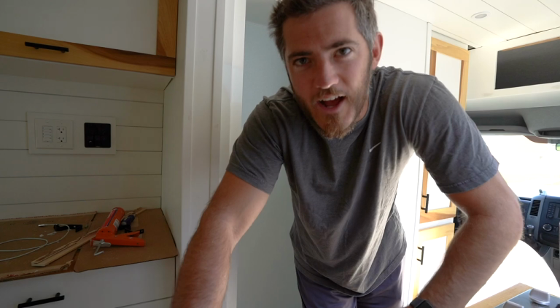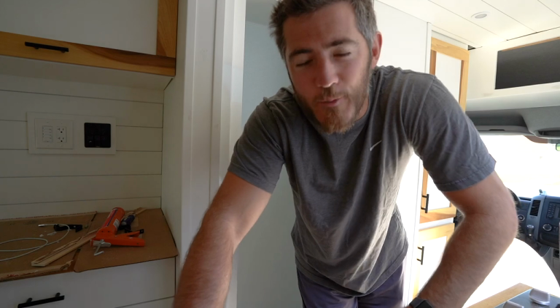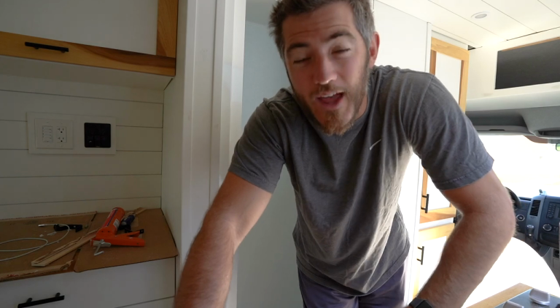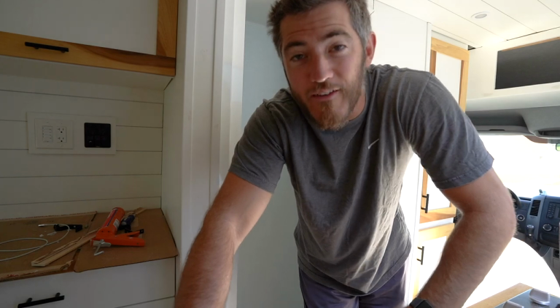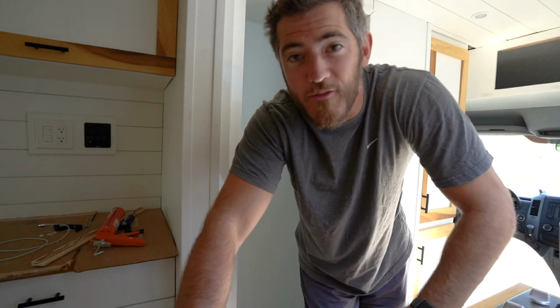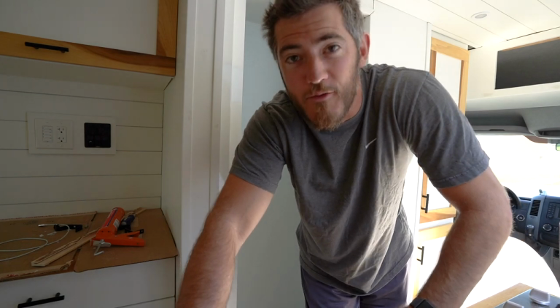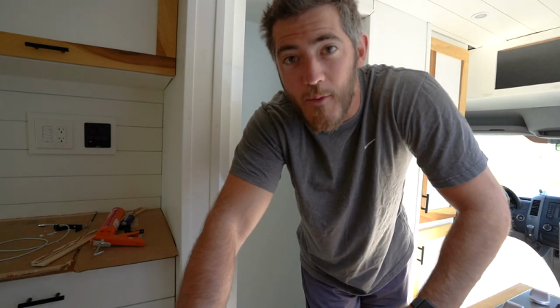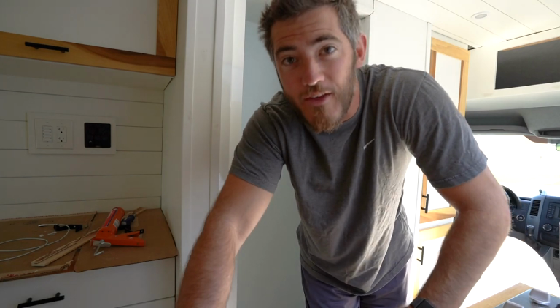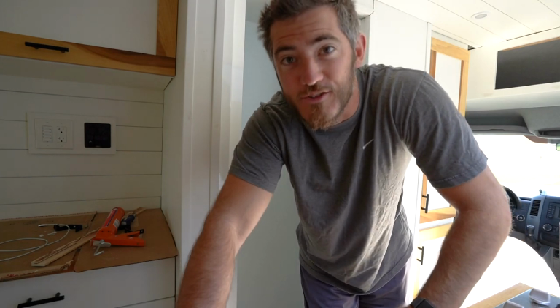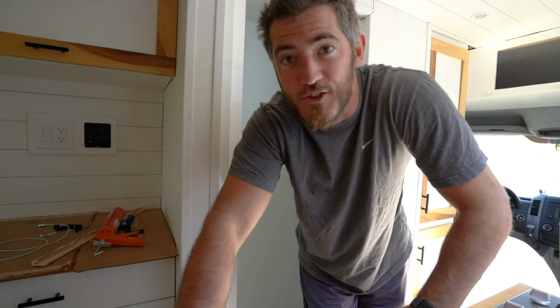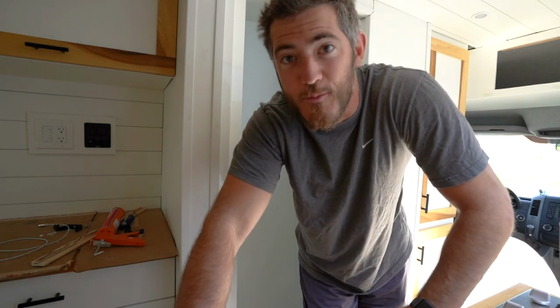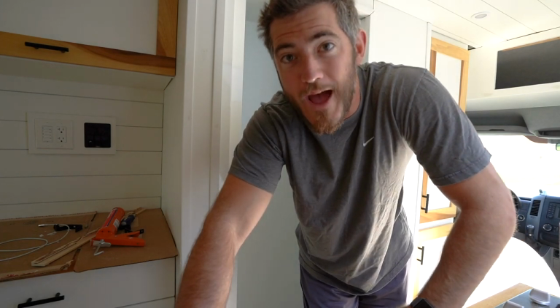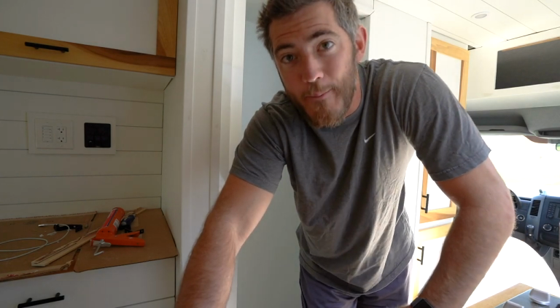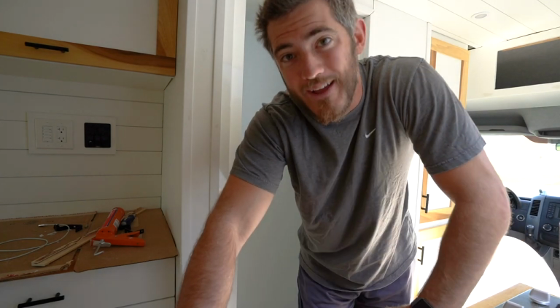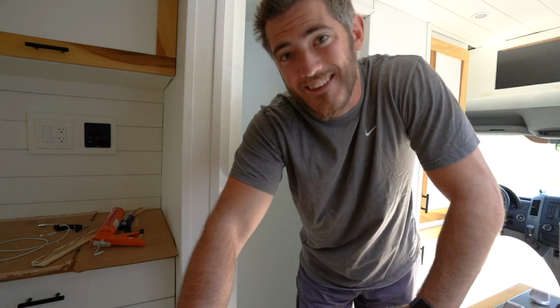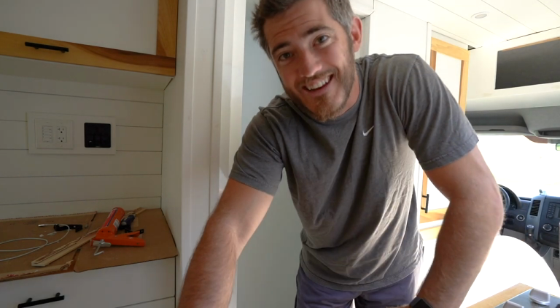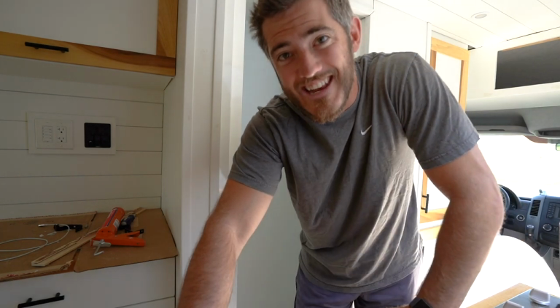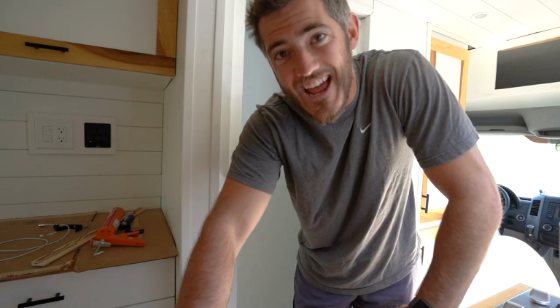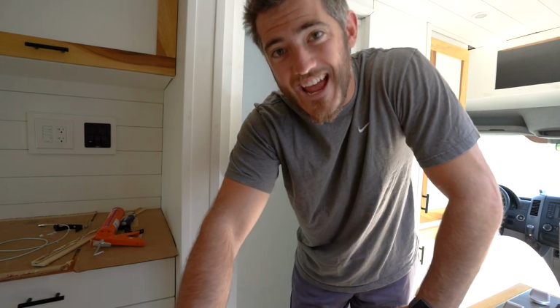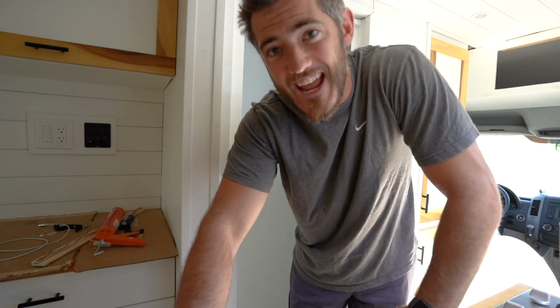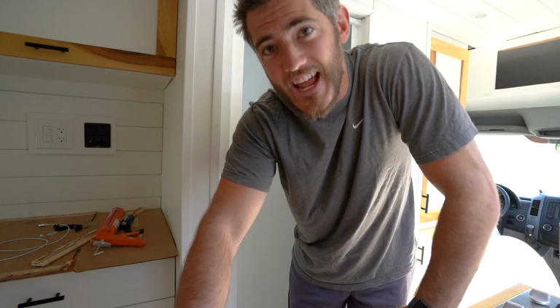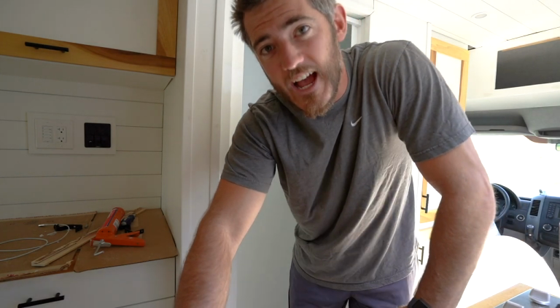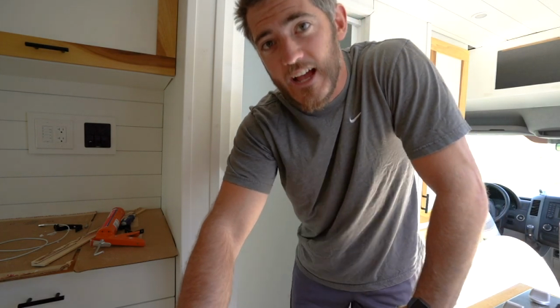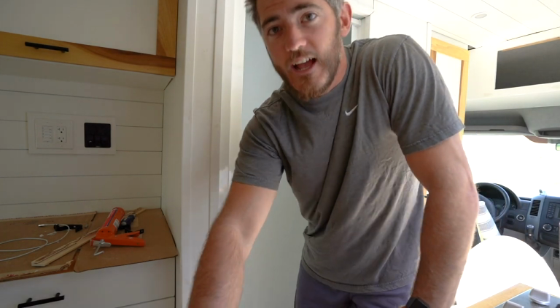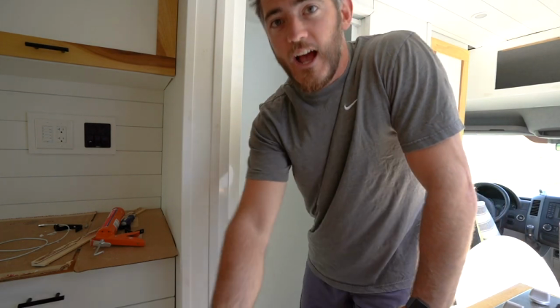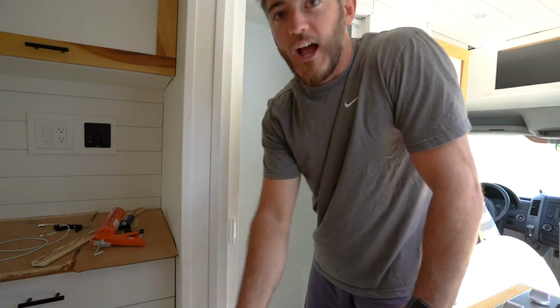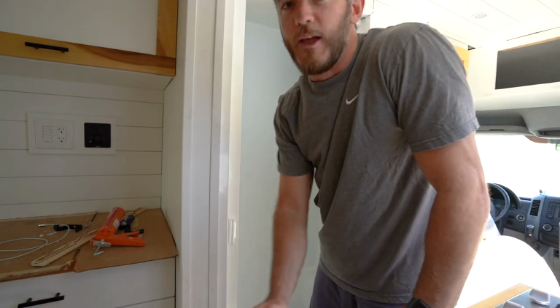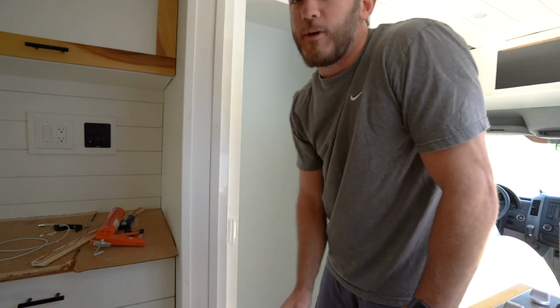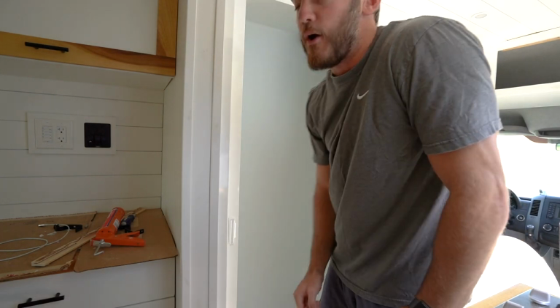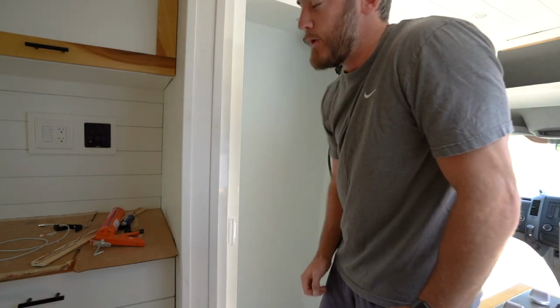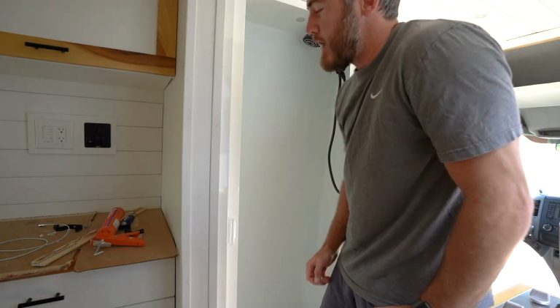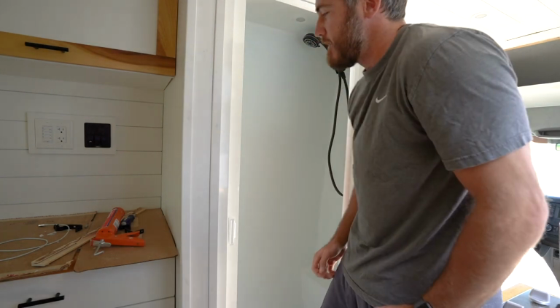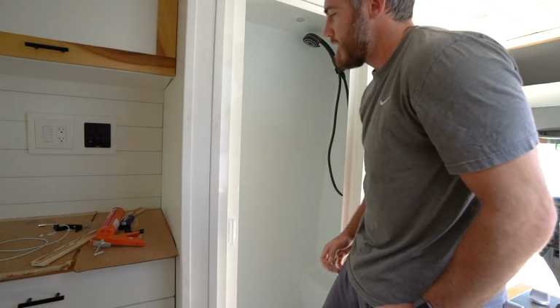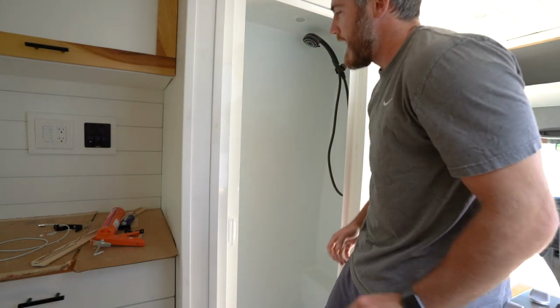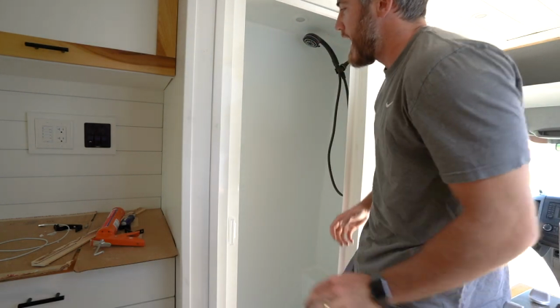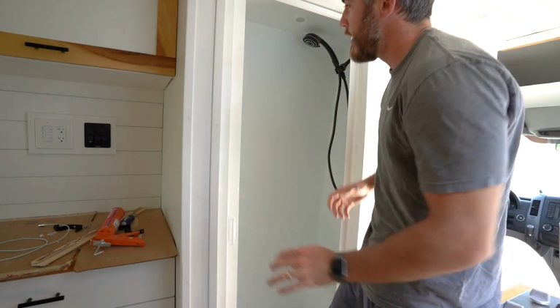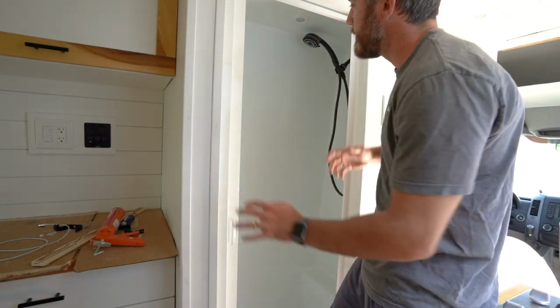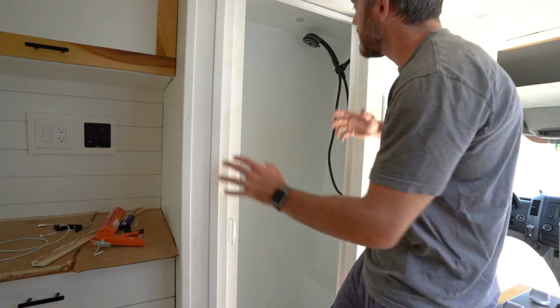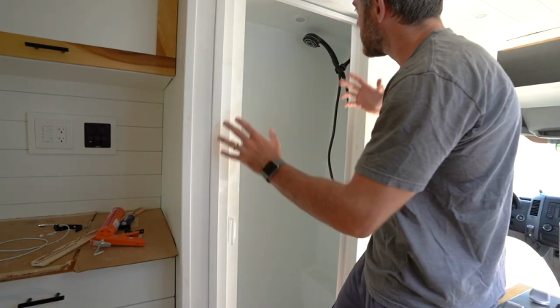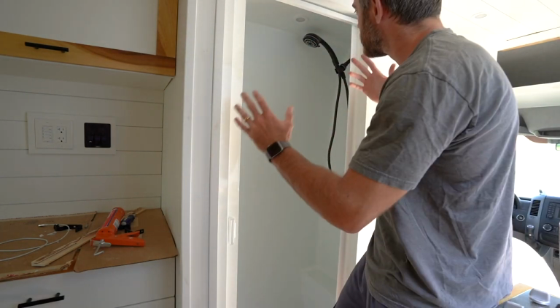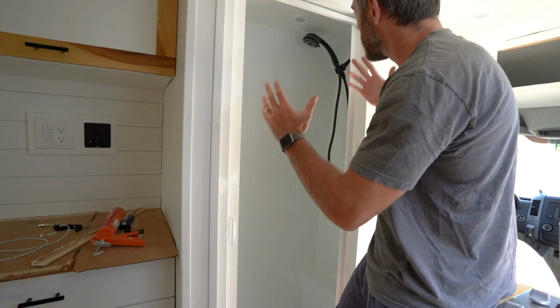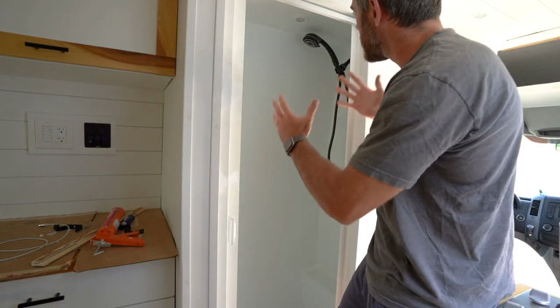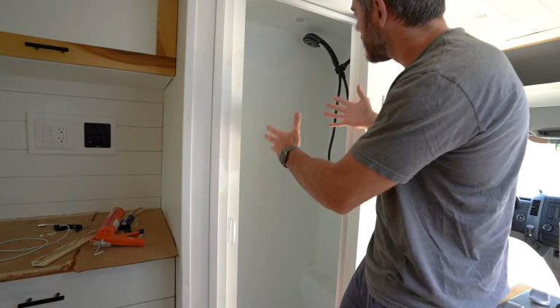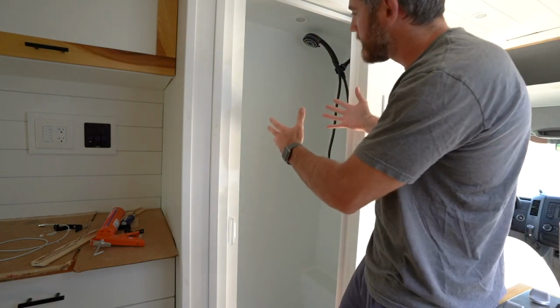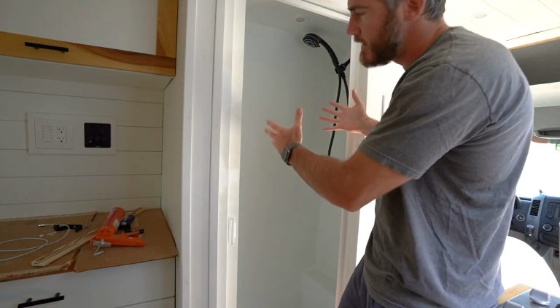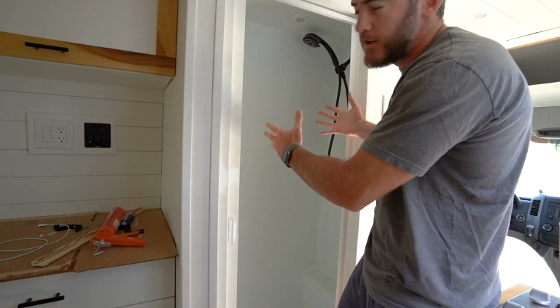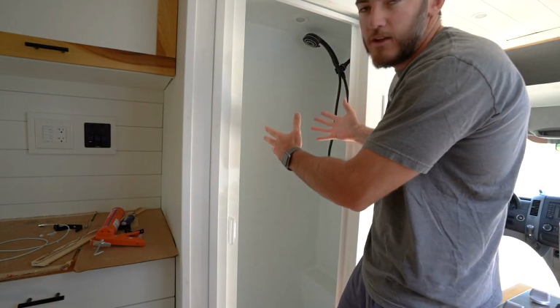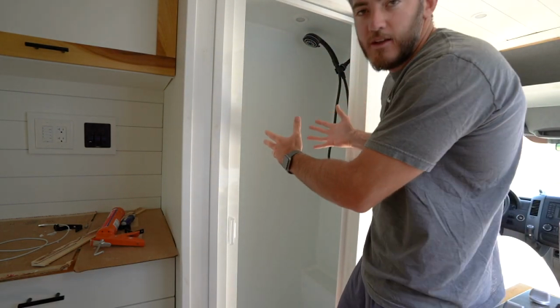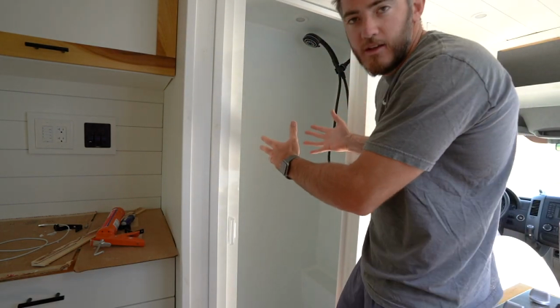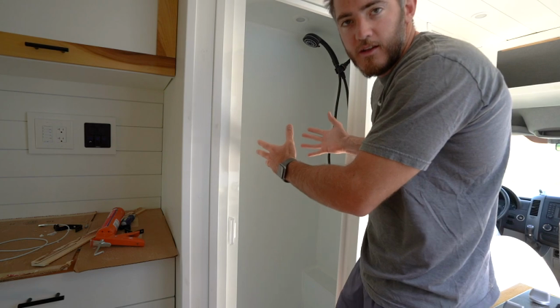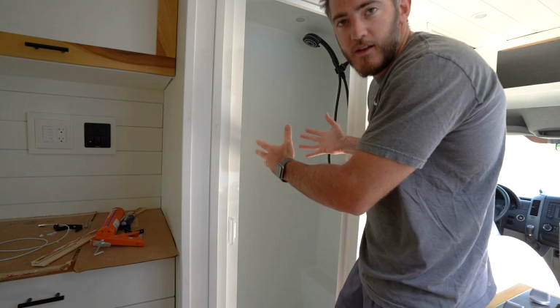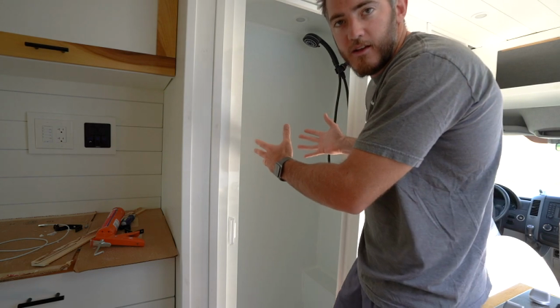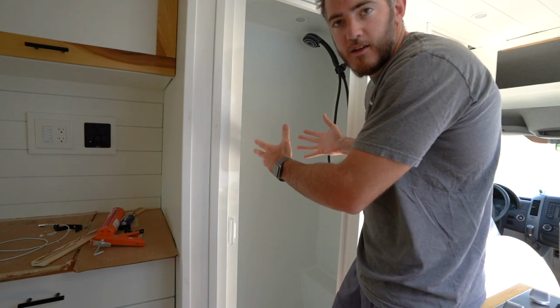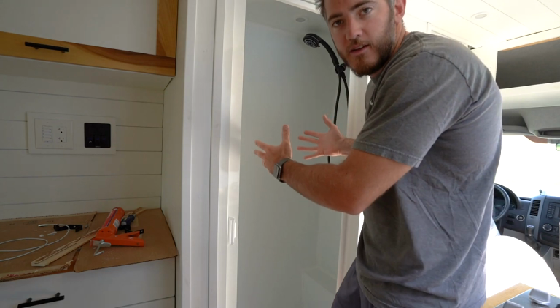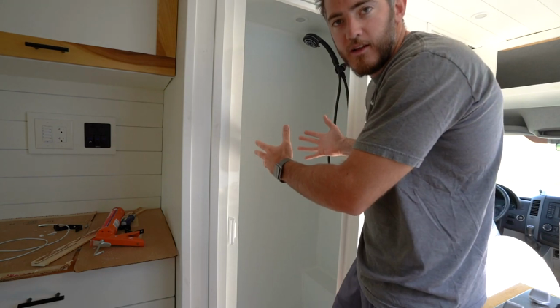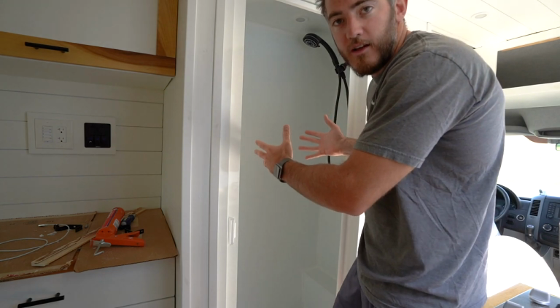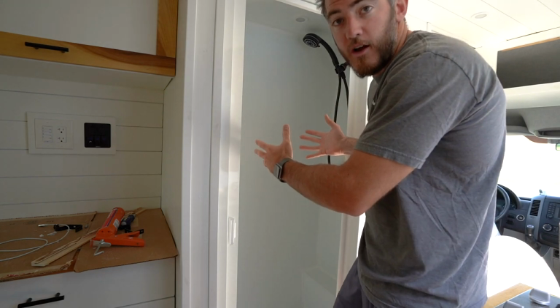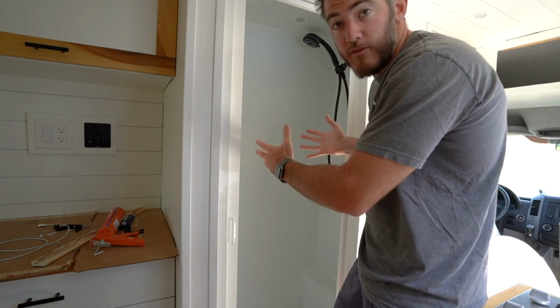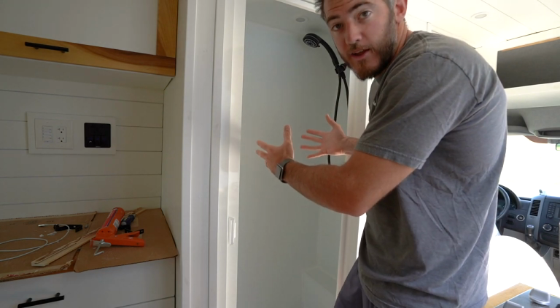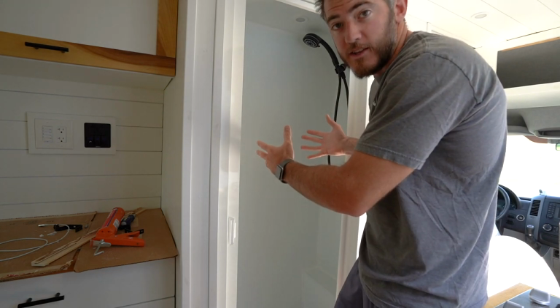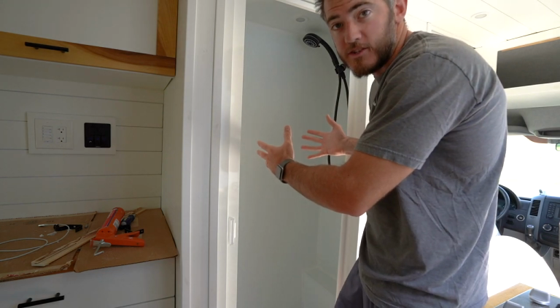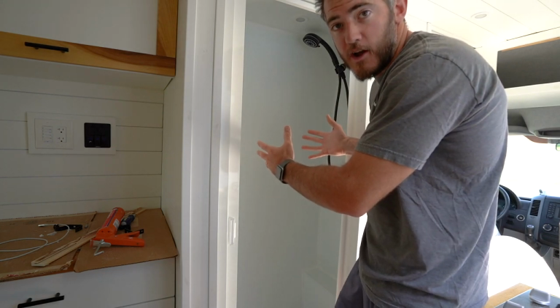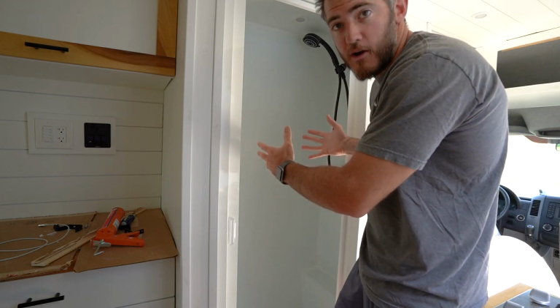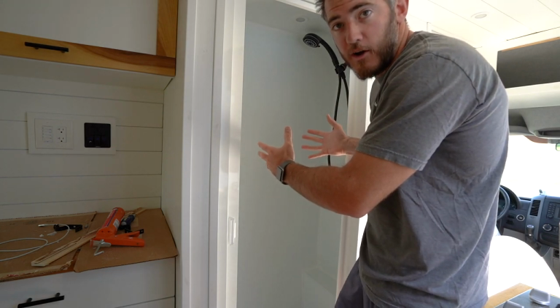I'm Kevin from Rathers on the Map and today I am going over how we installed our van shower.